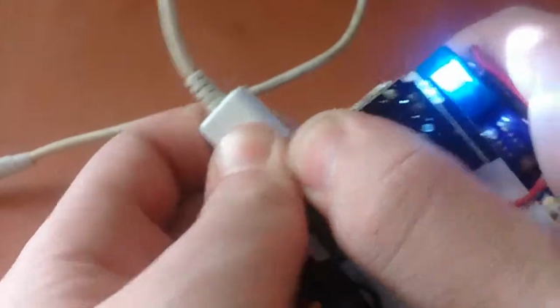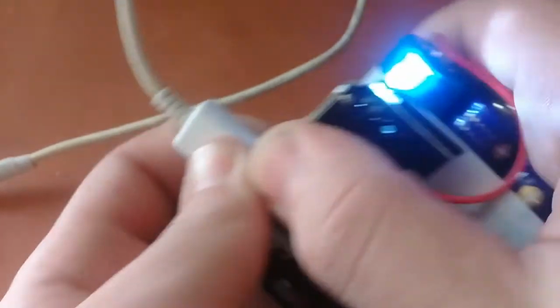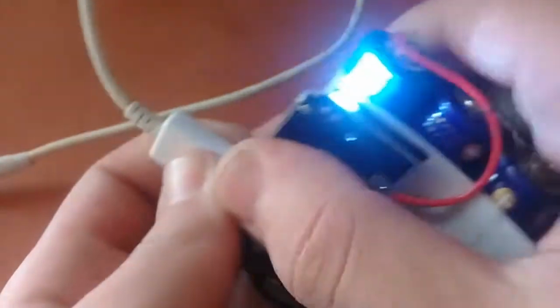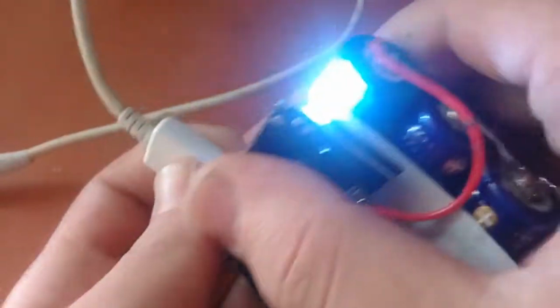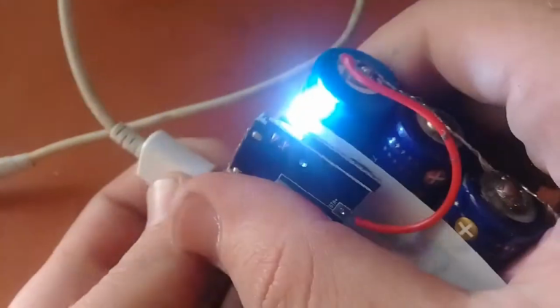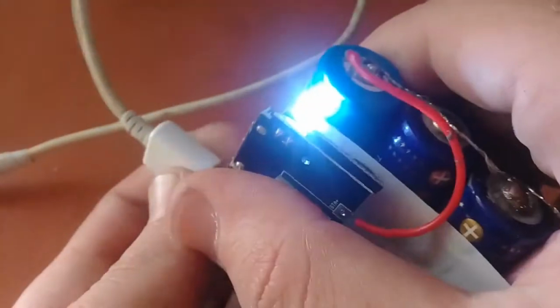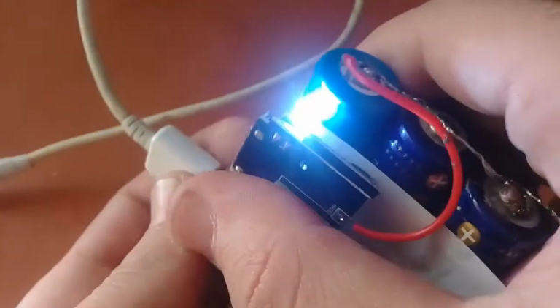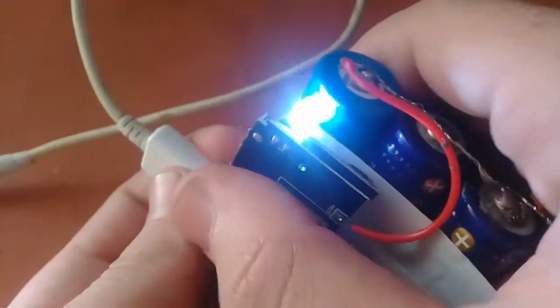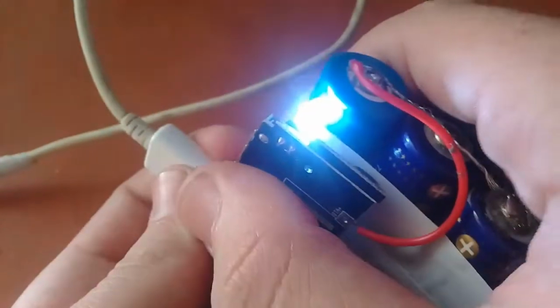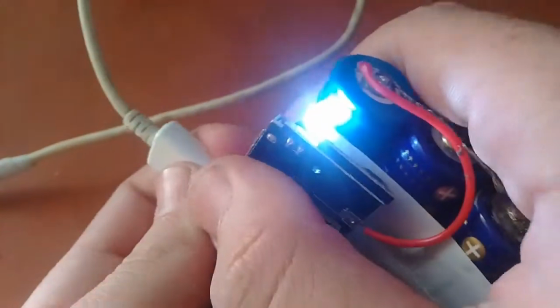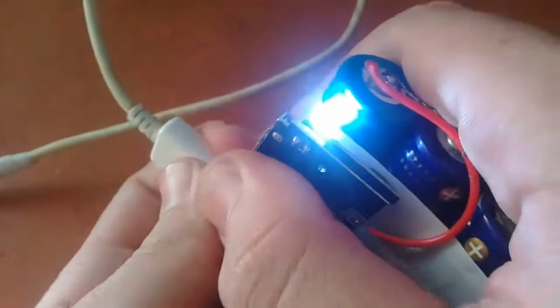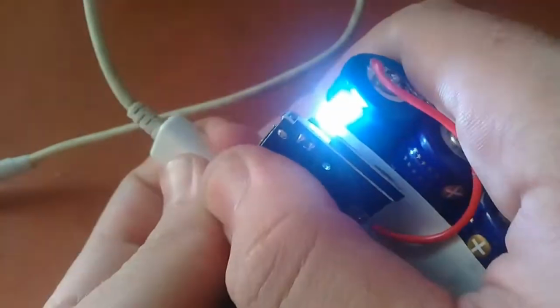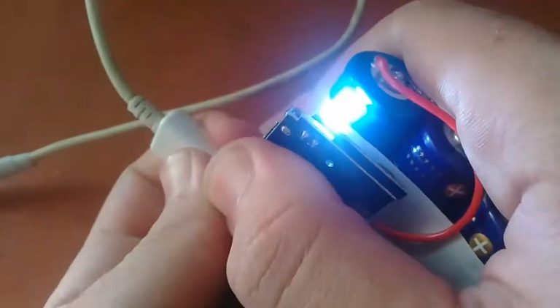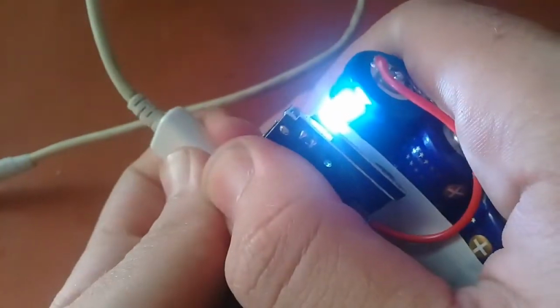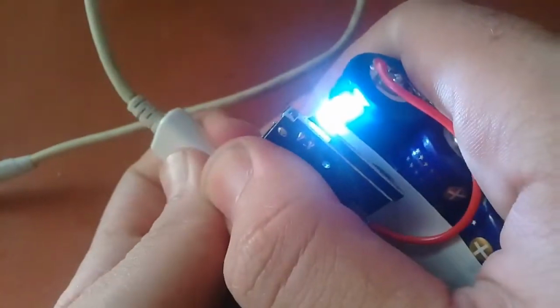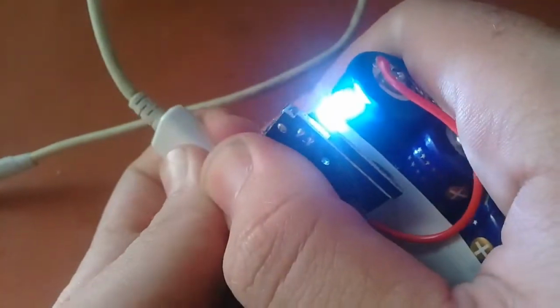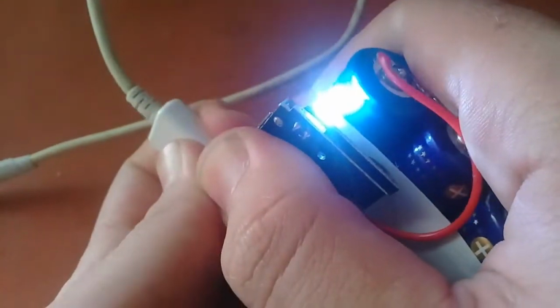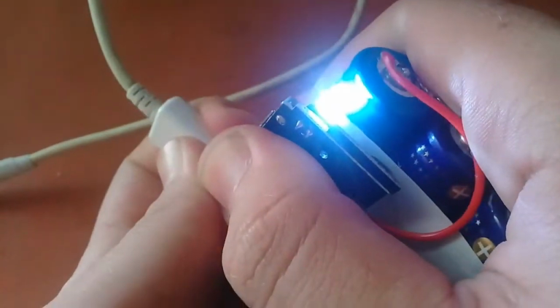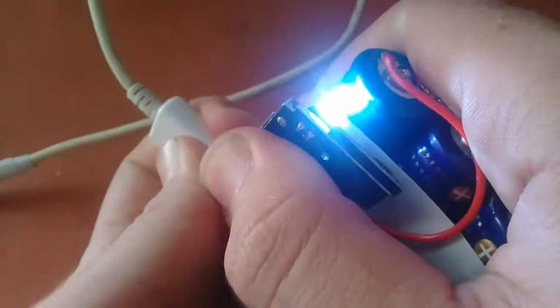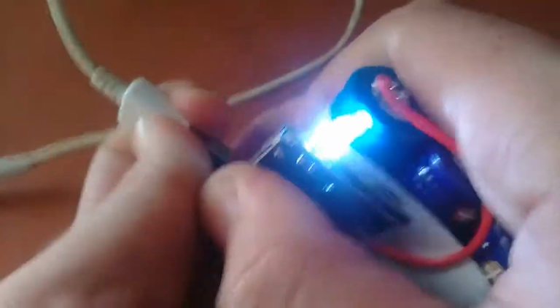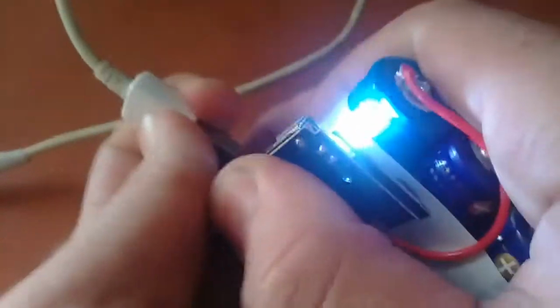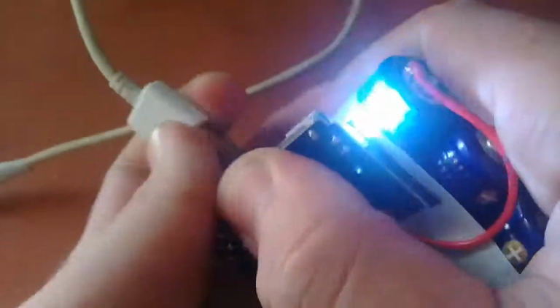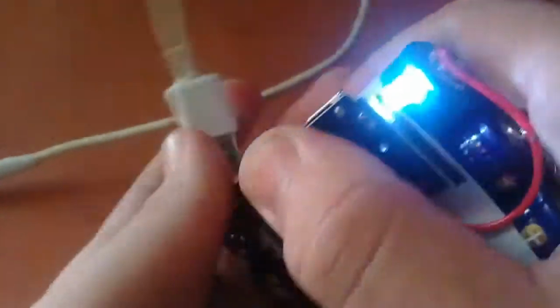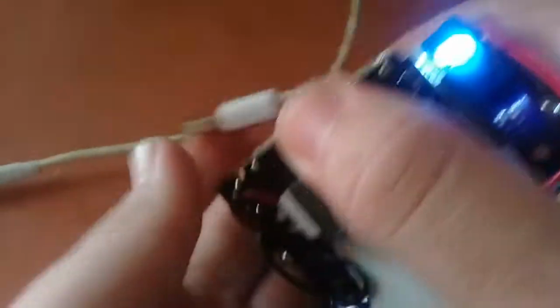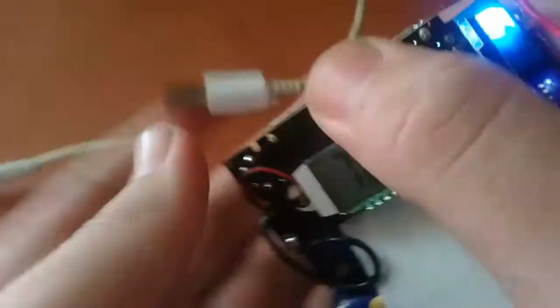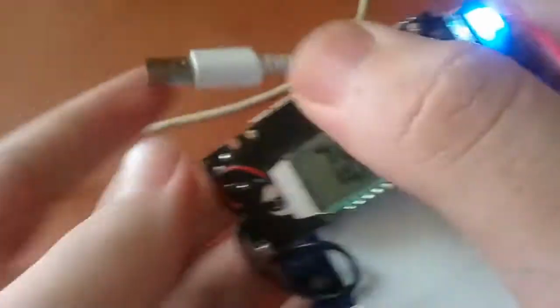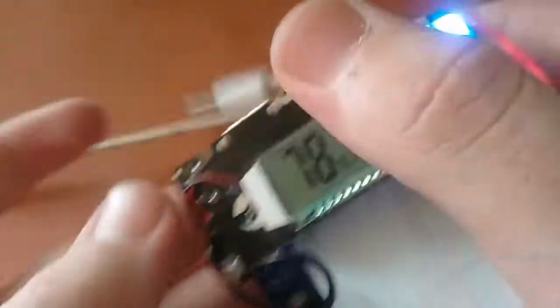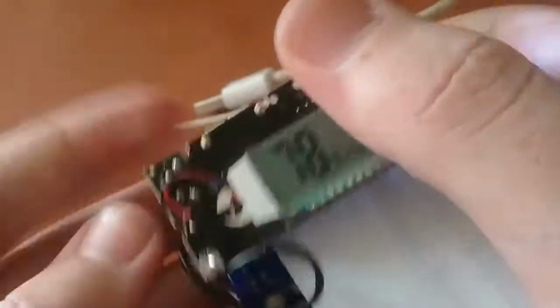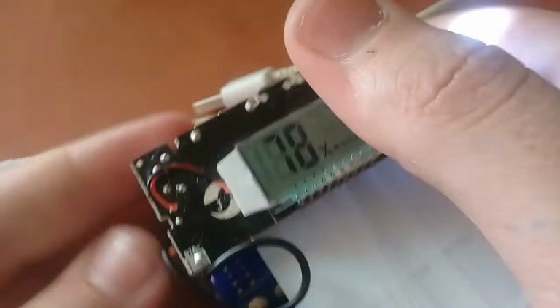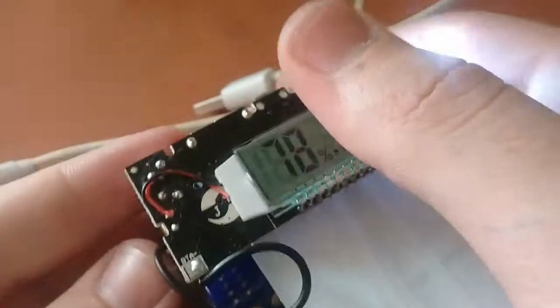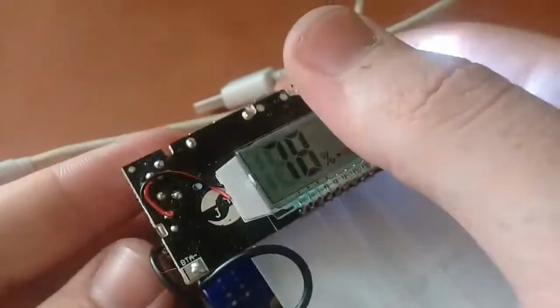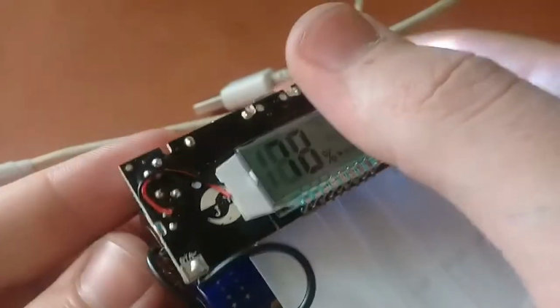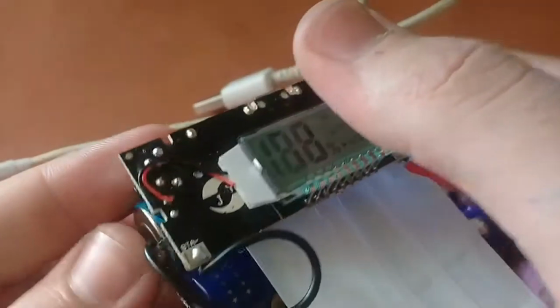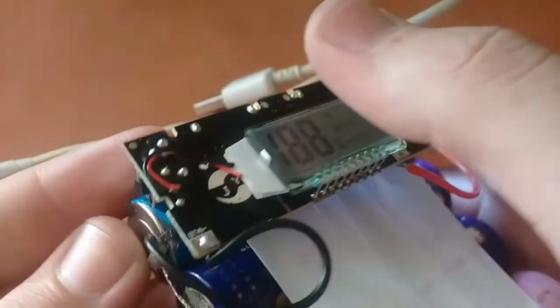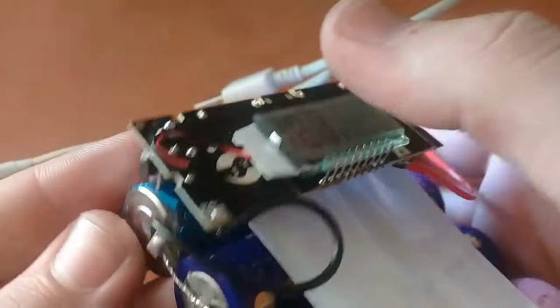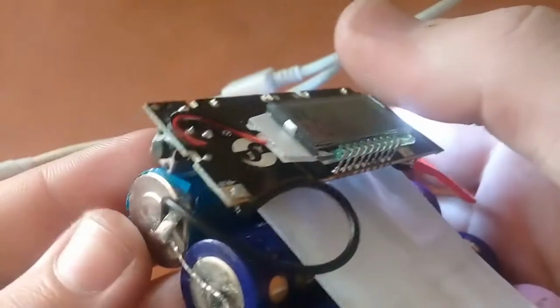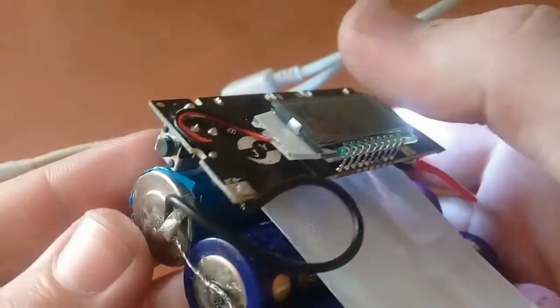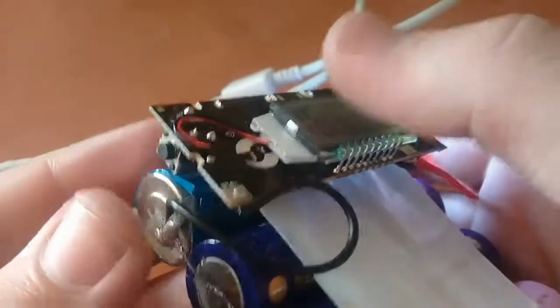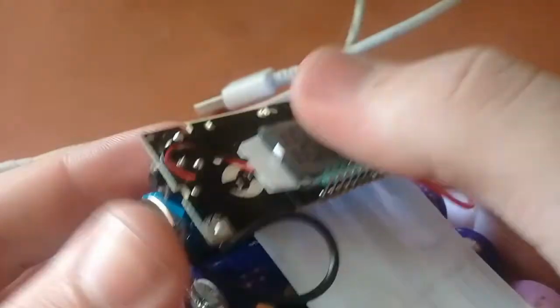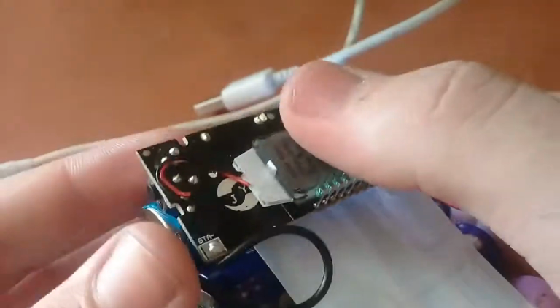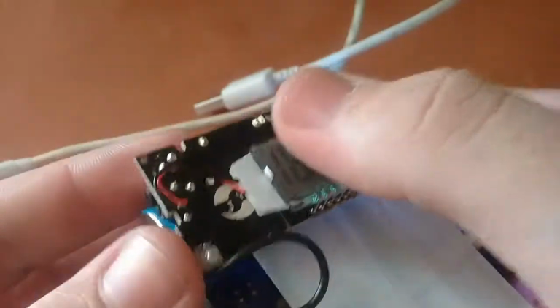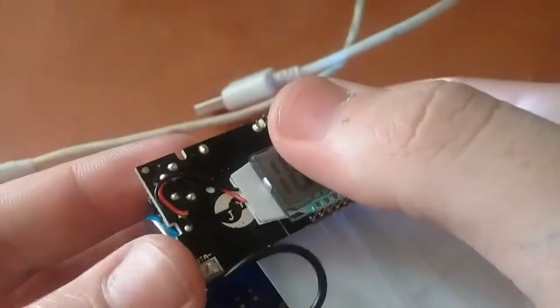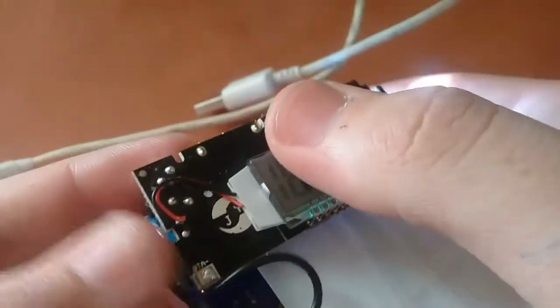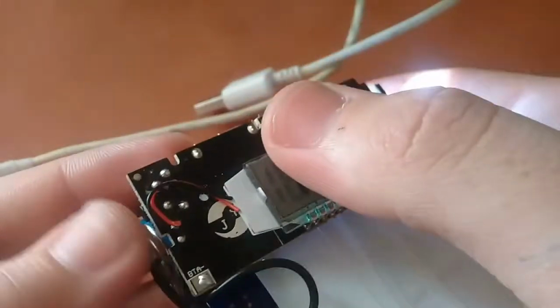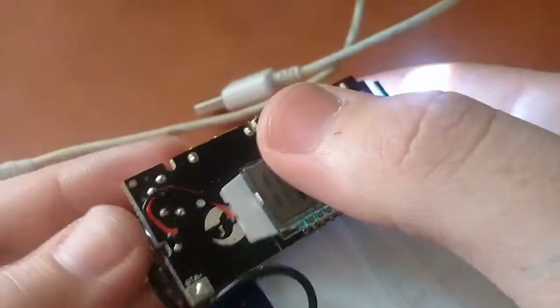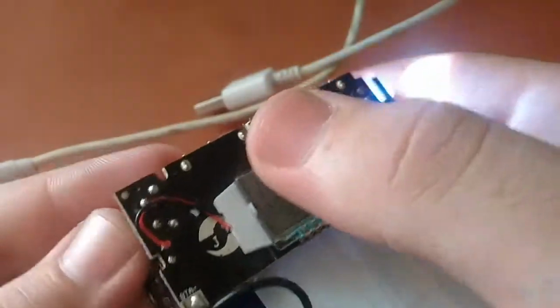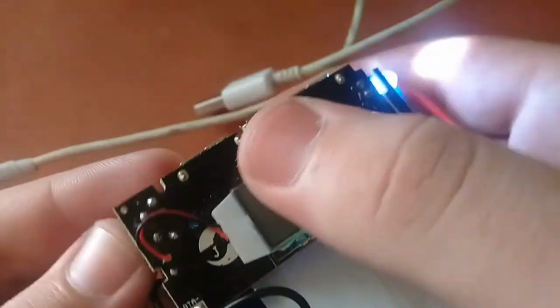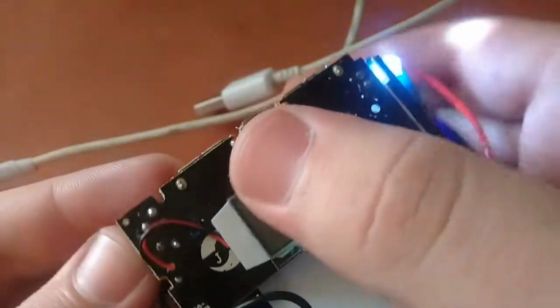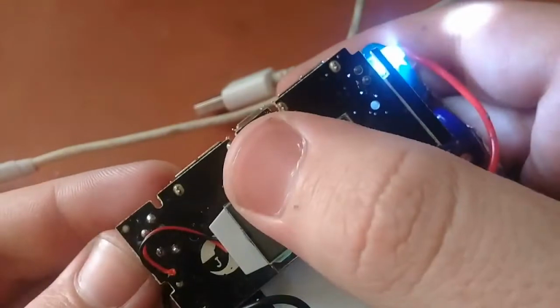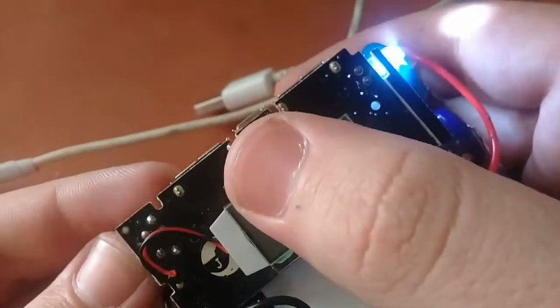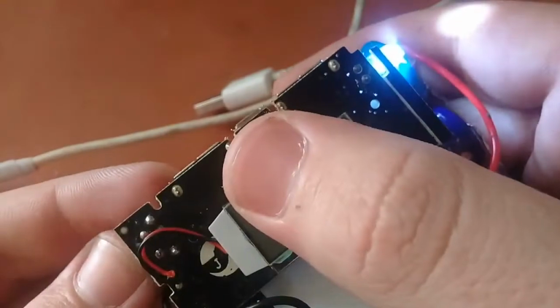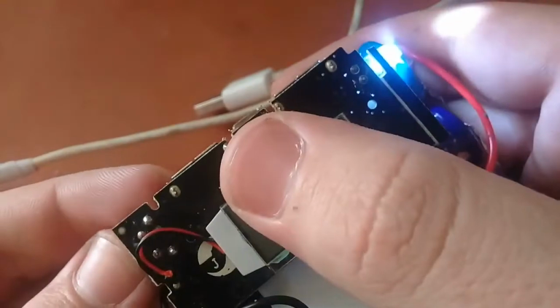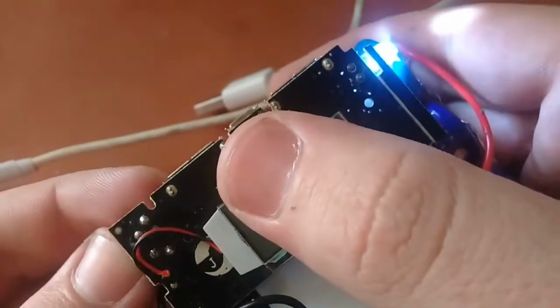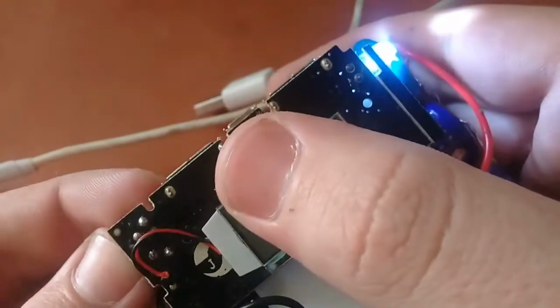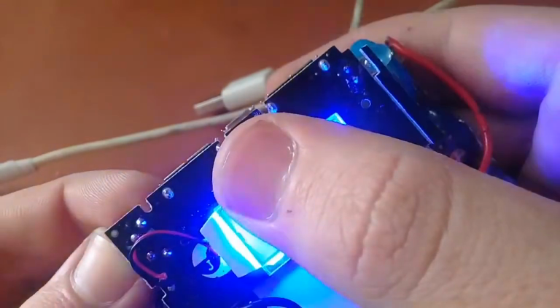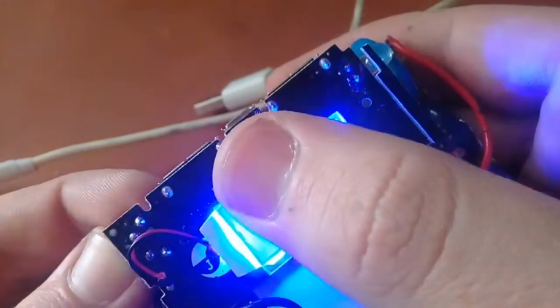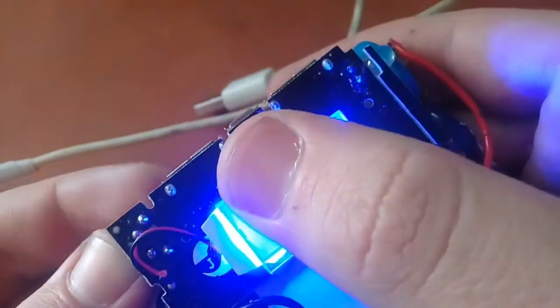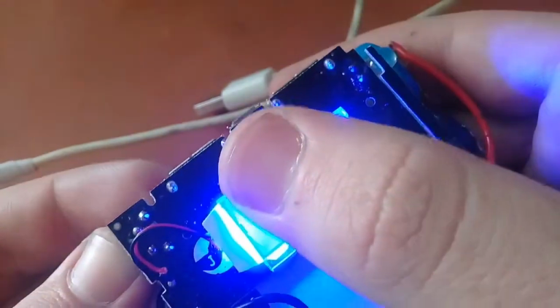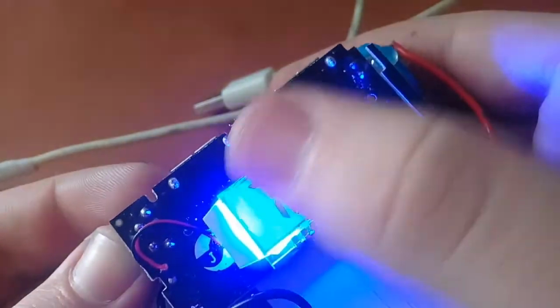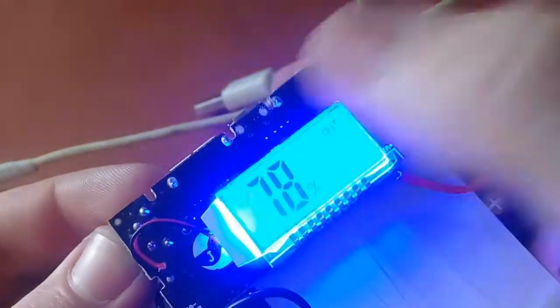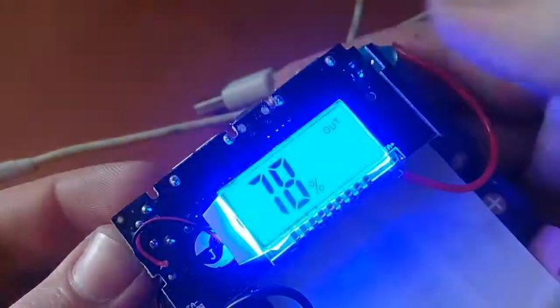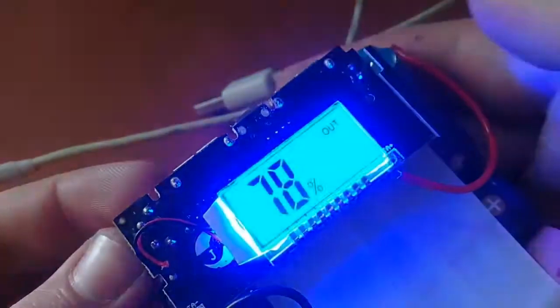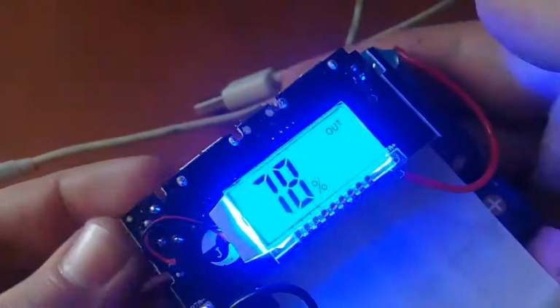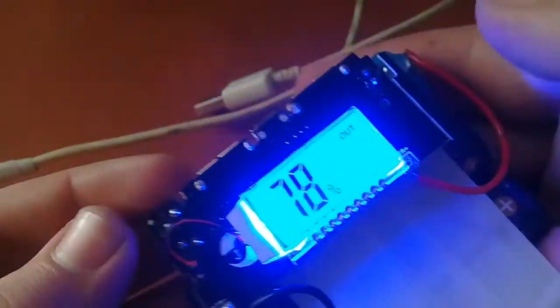This module also has an emergency light — you can use it as an emergency LED light. Press the button again to turn it off.